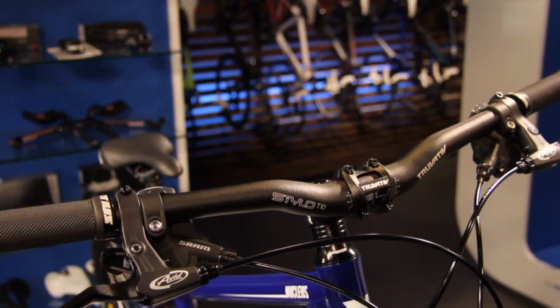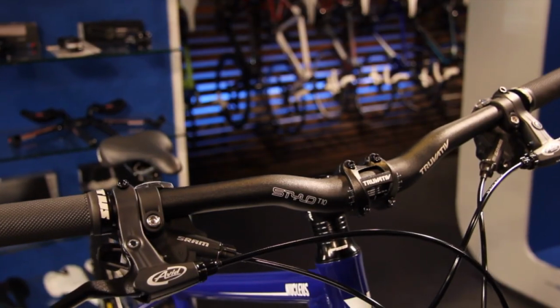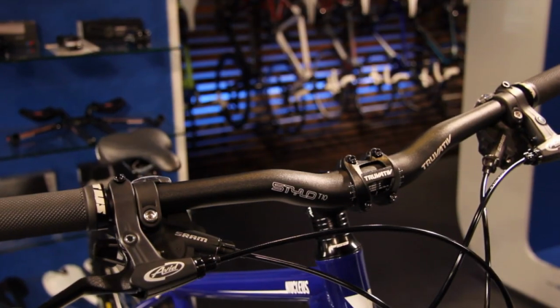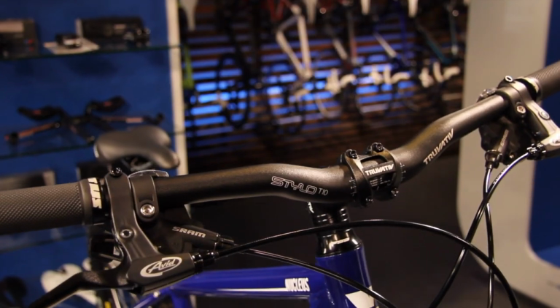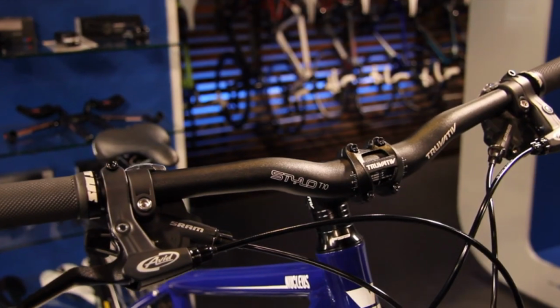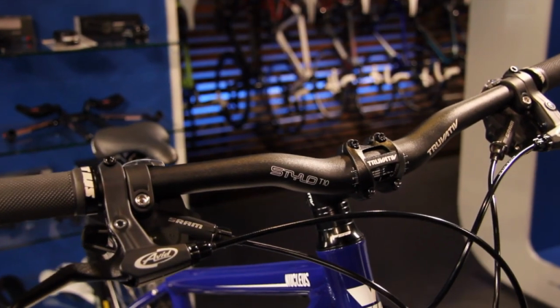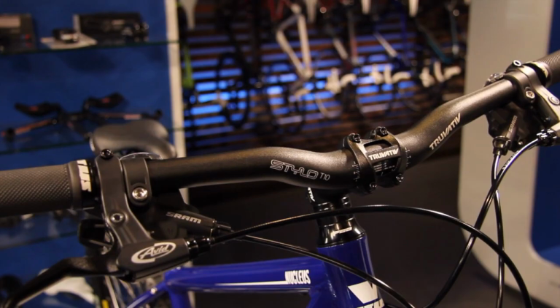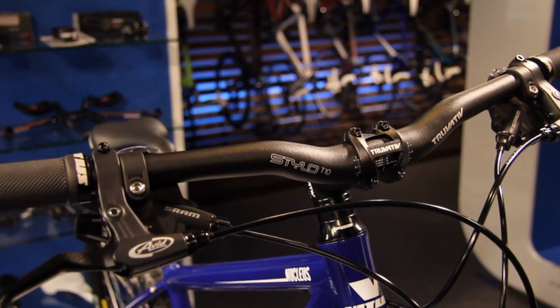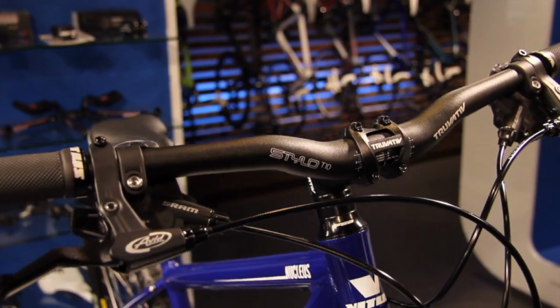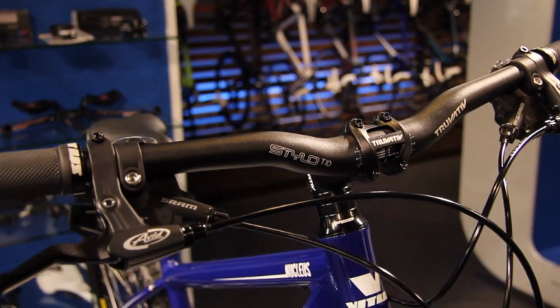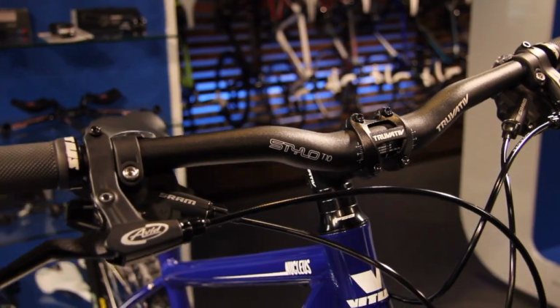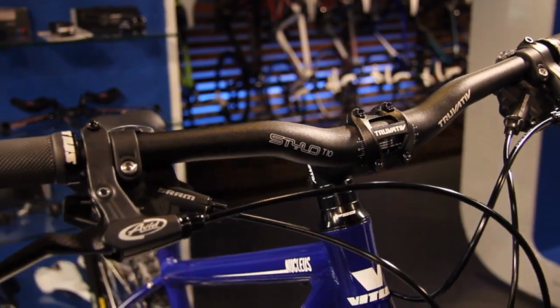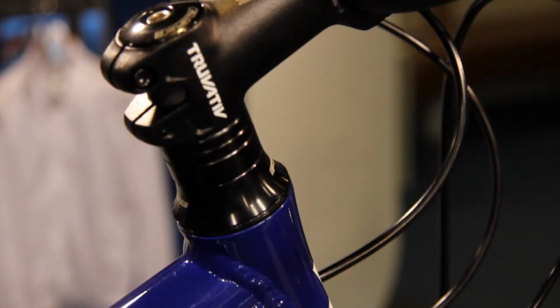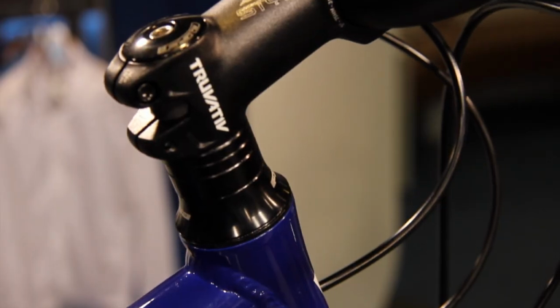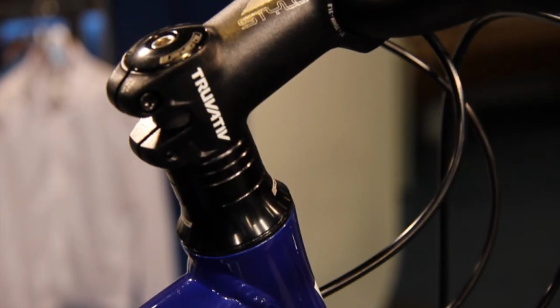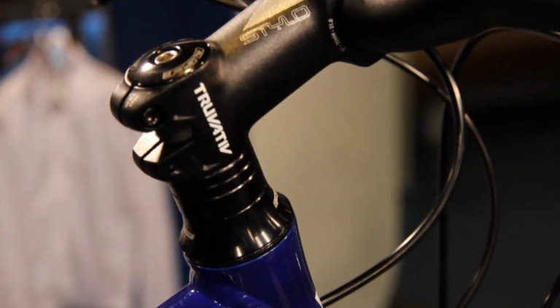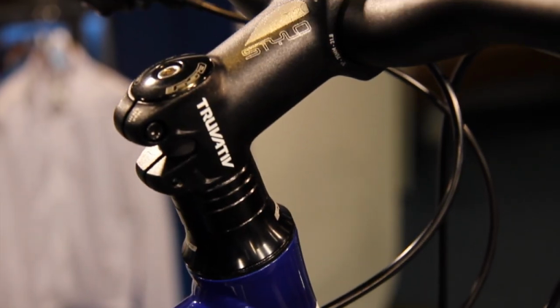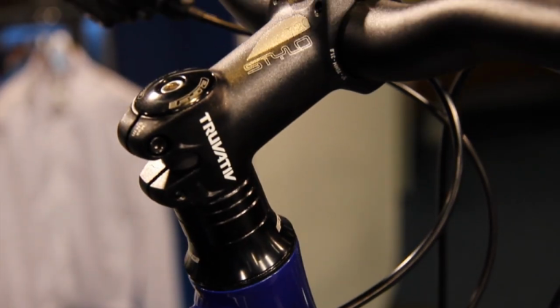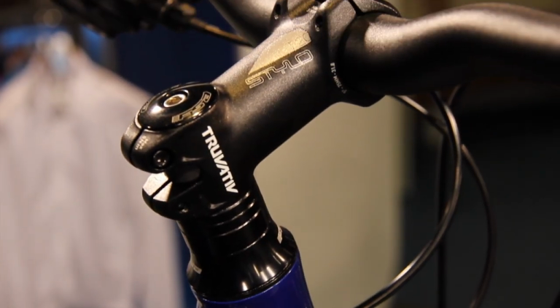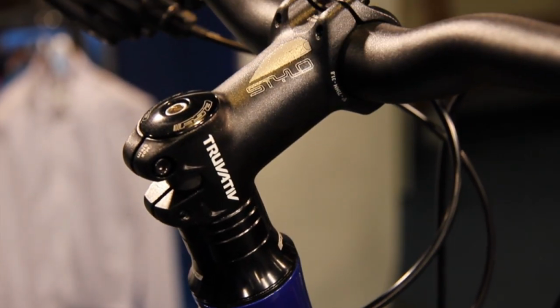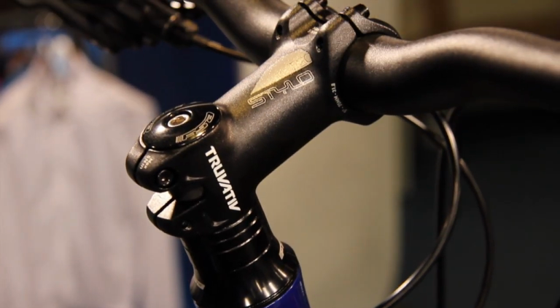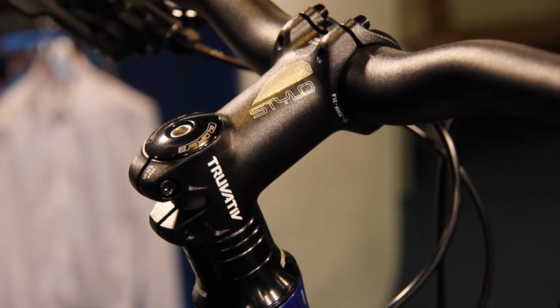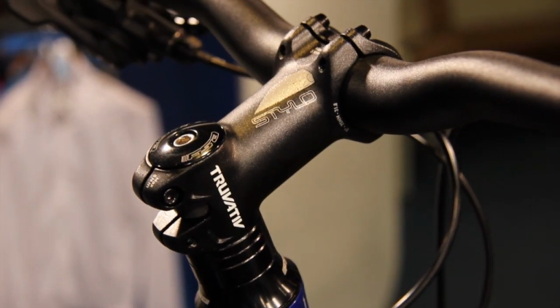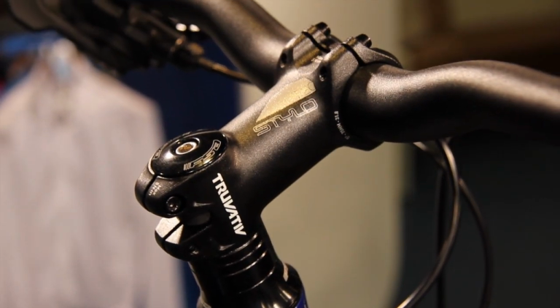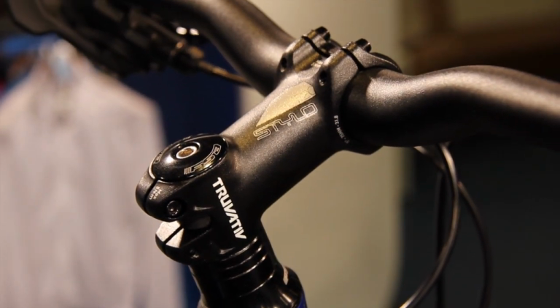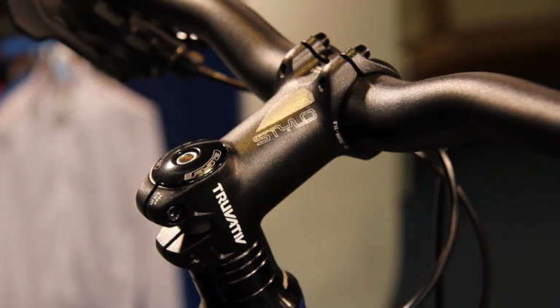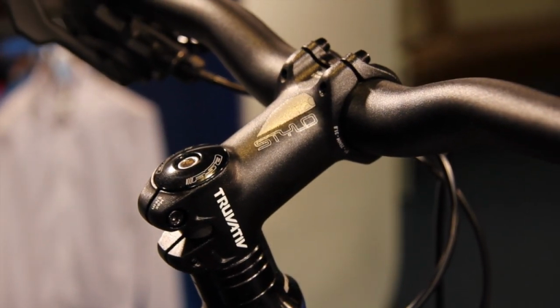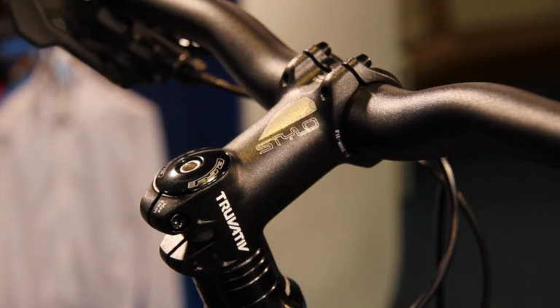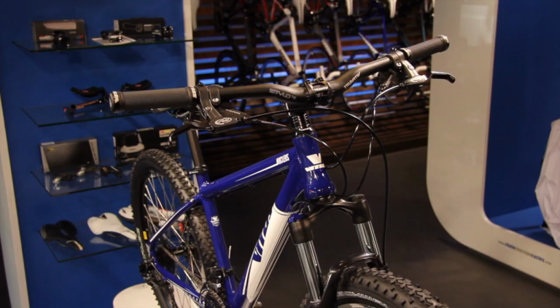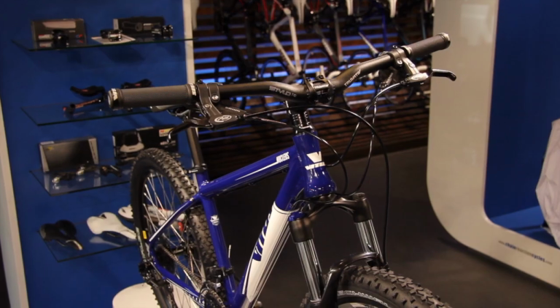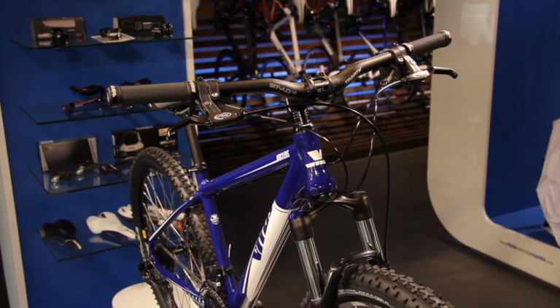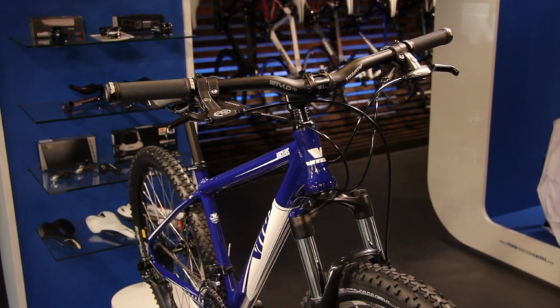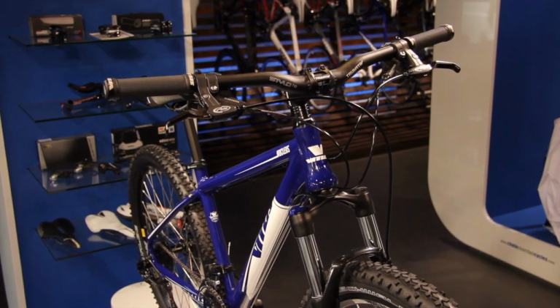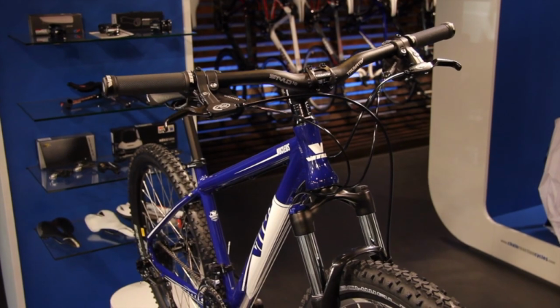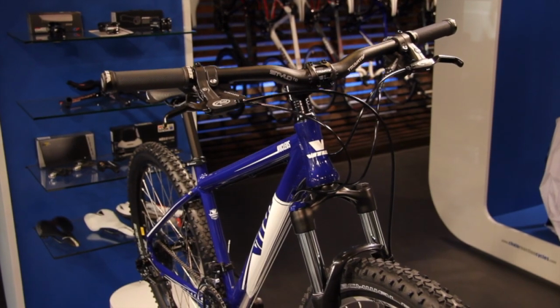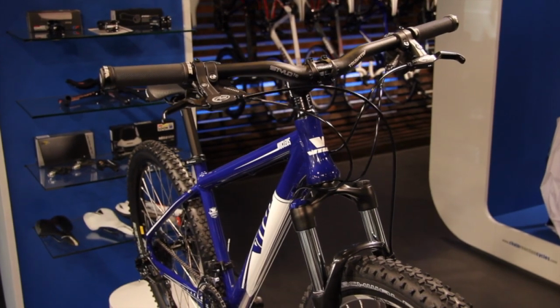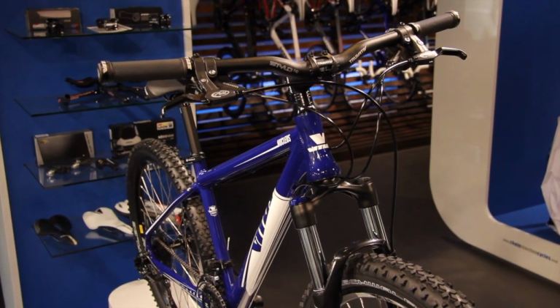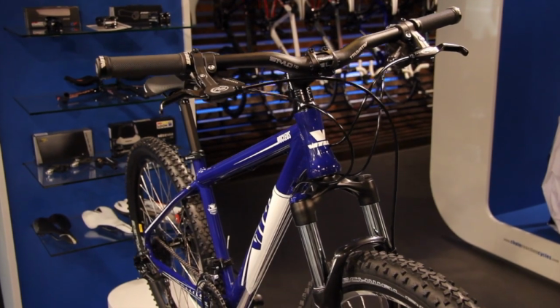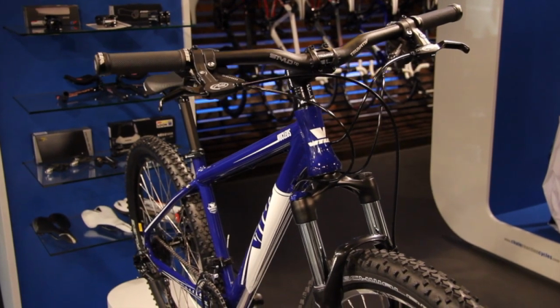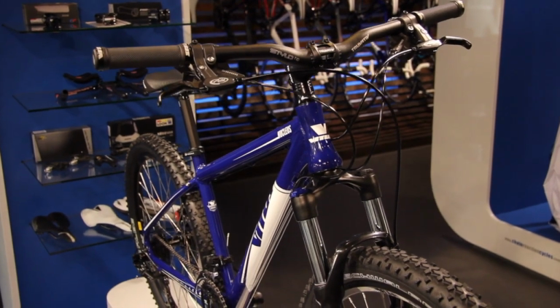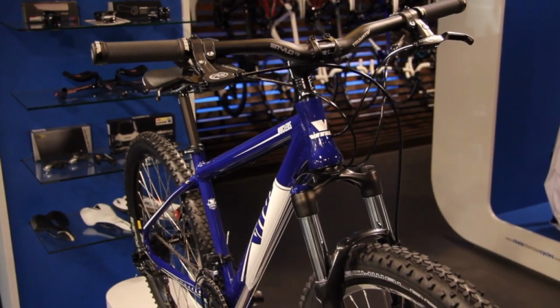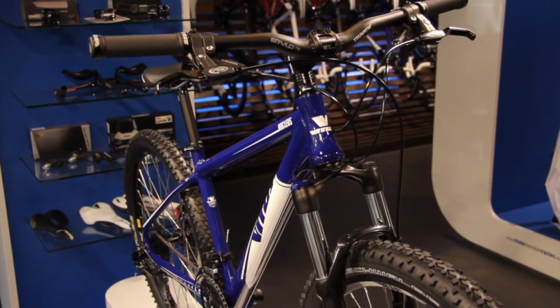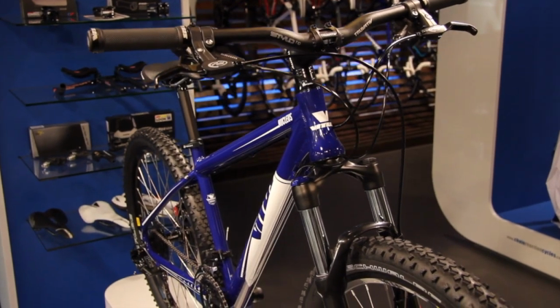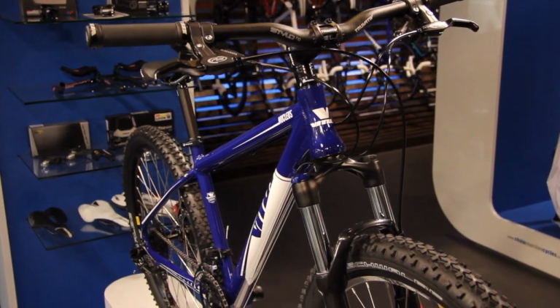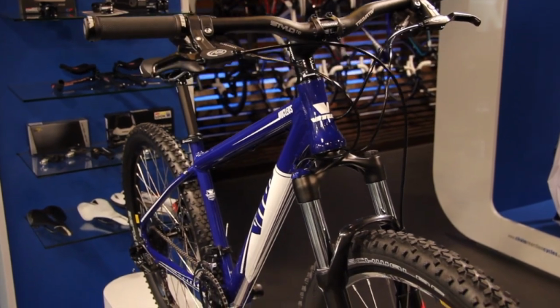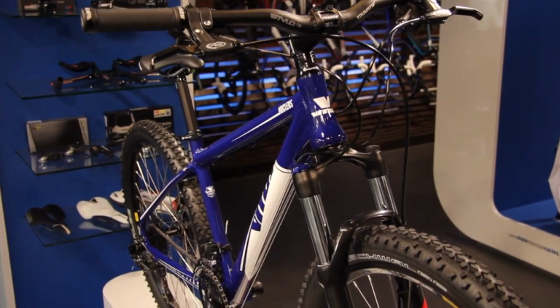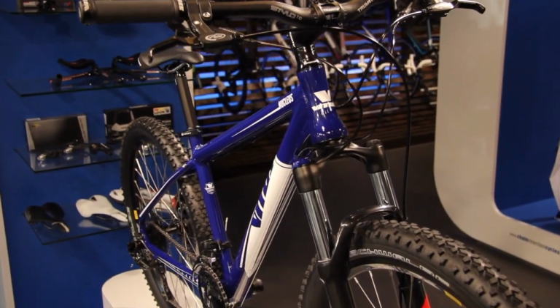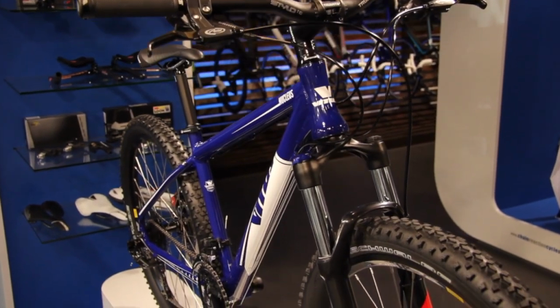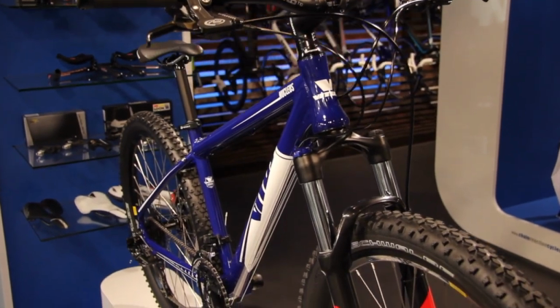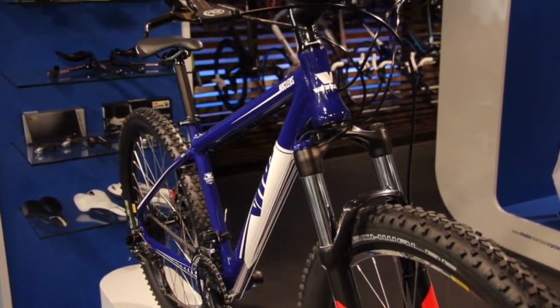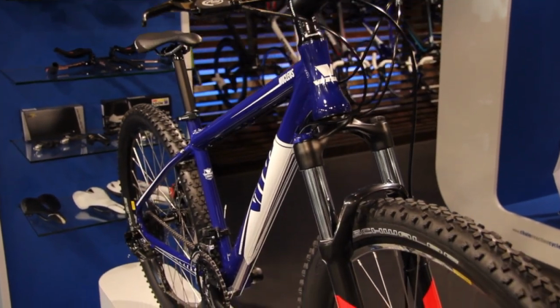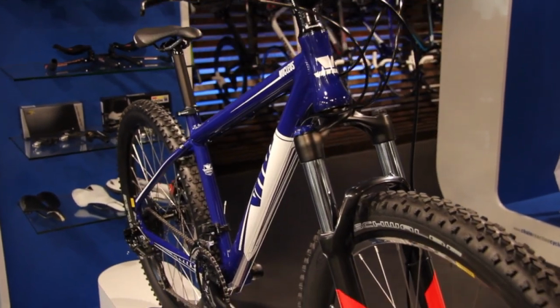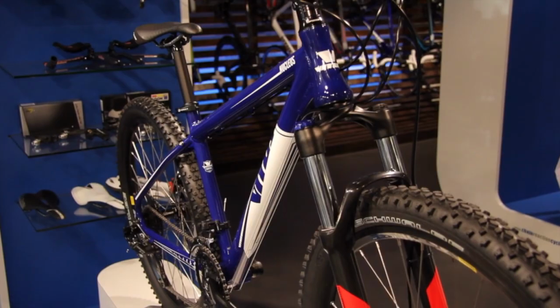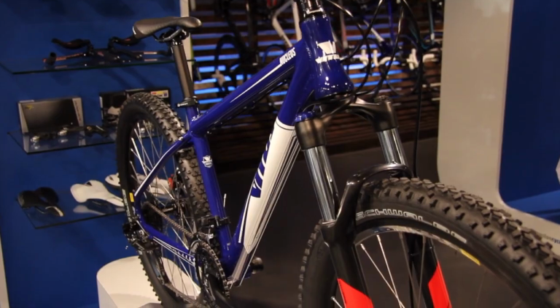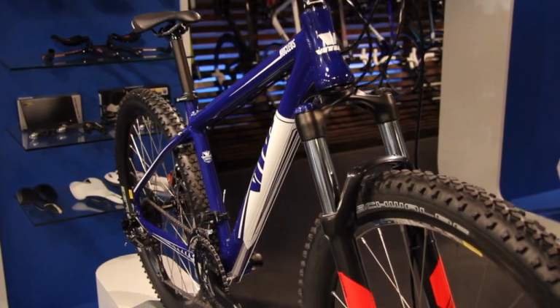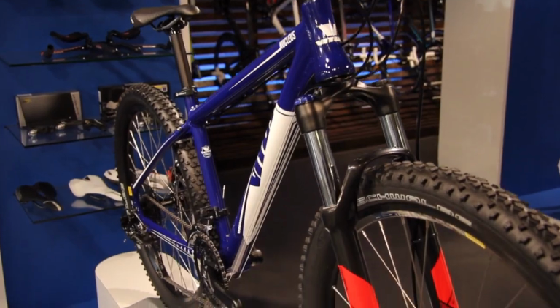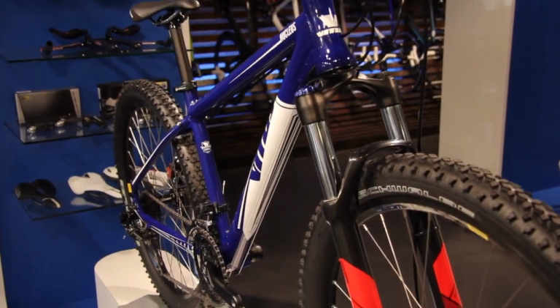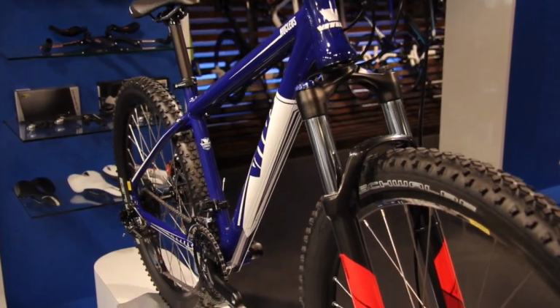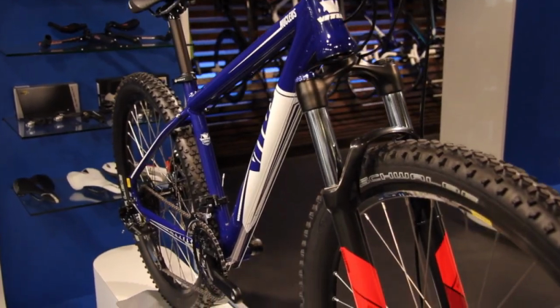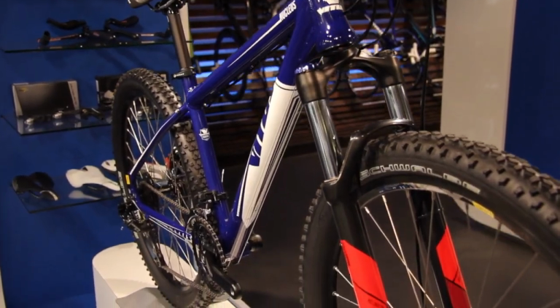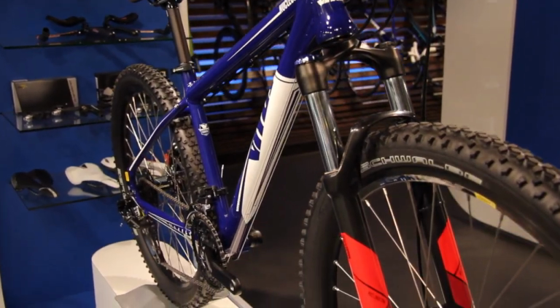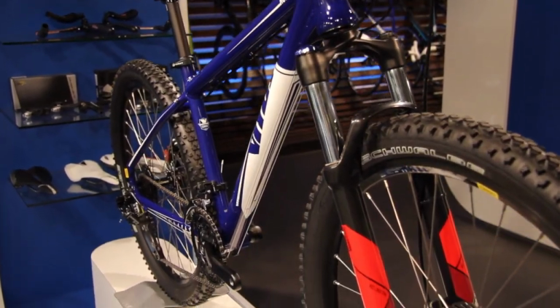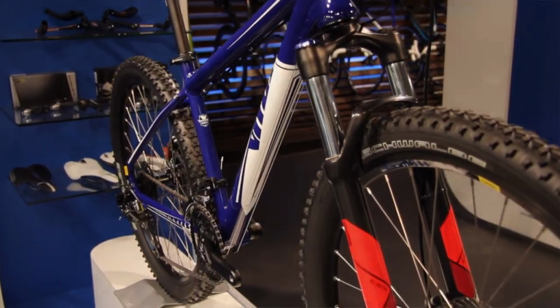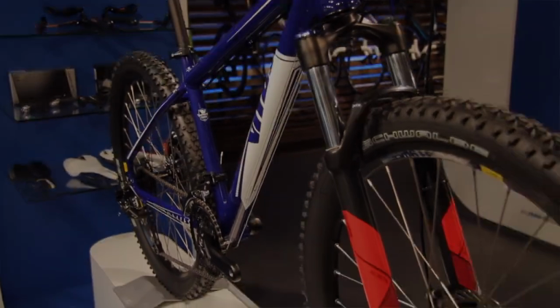The finishing kit is a mix of Truvative Stylo and Vetus. The Vetus Nucleus, brought to you exclusively by Chain Reaction Cycles.